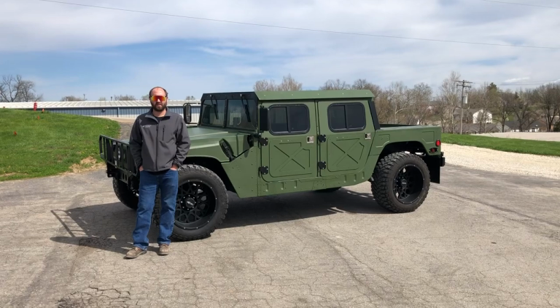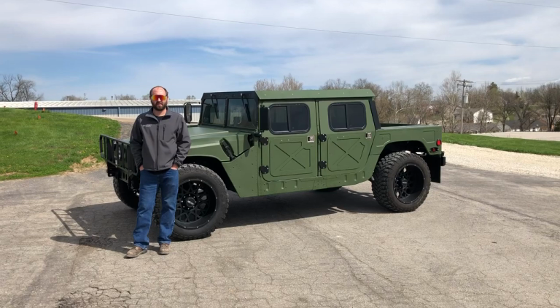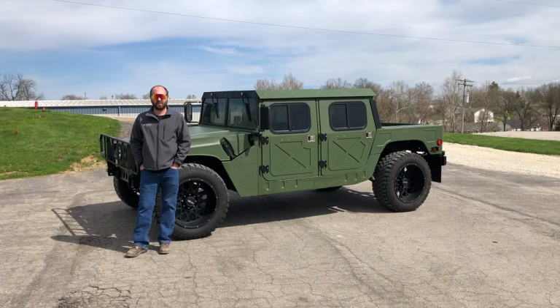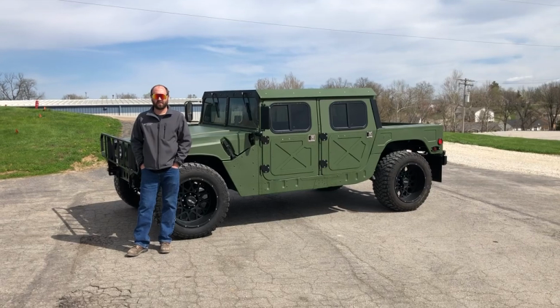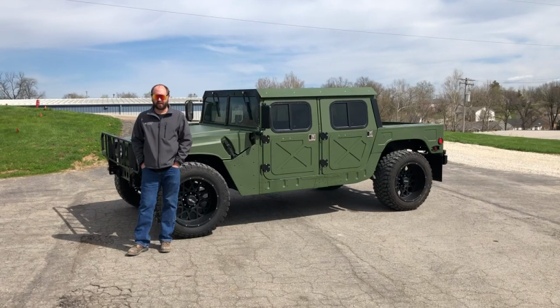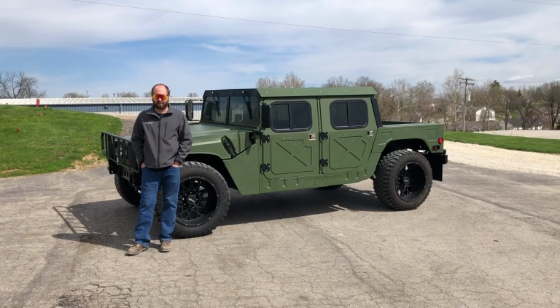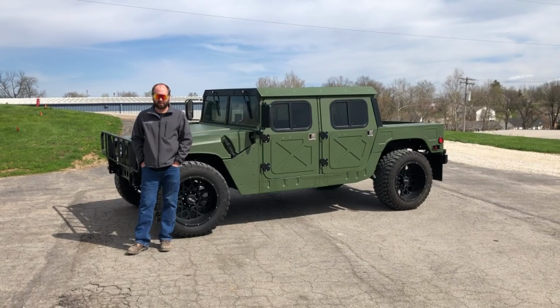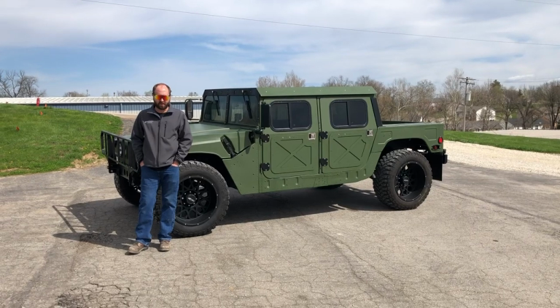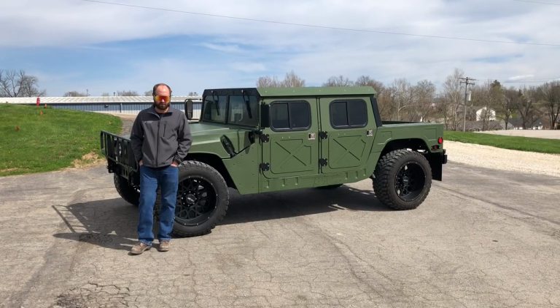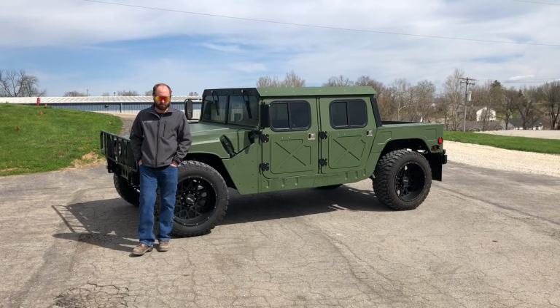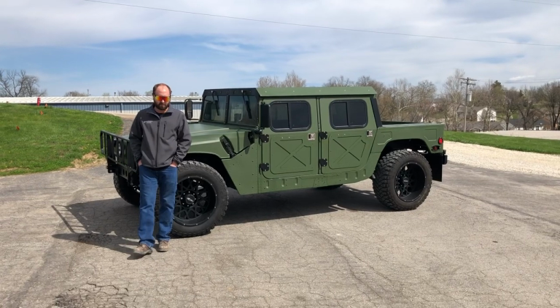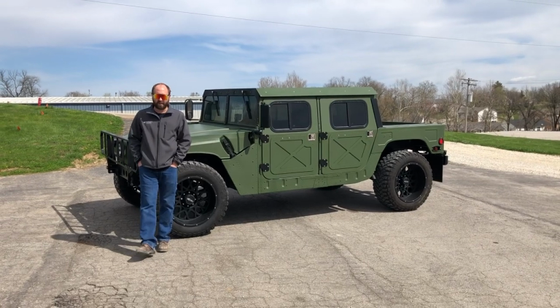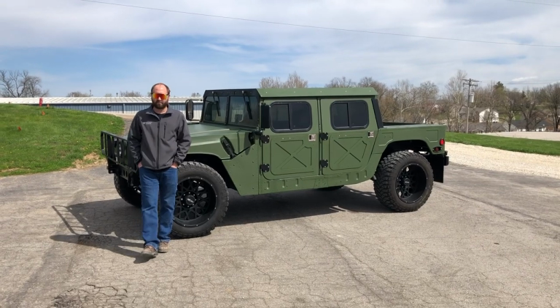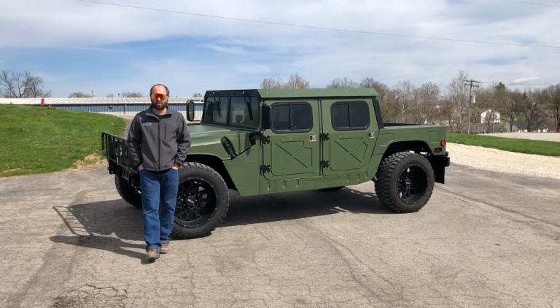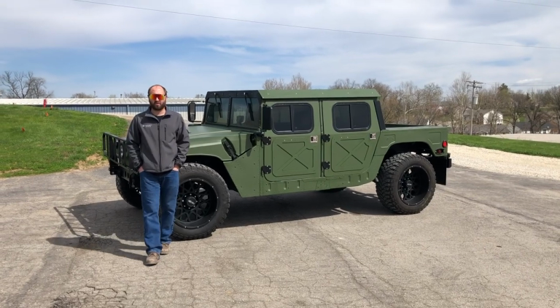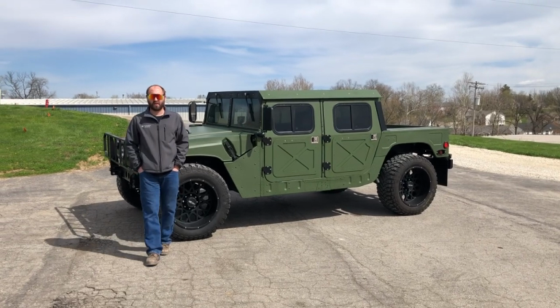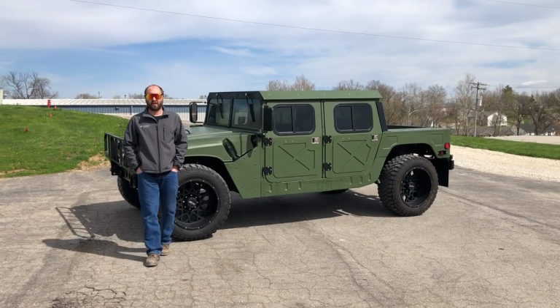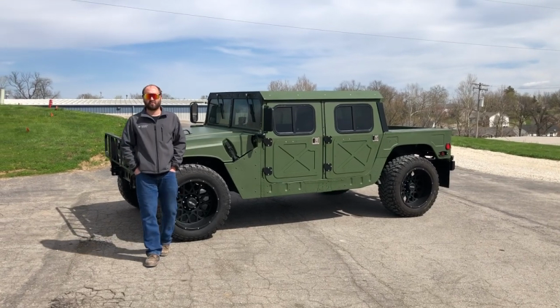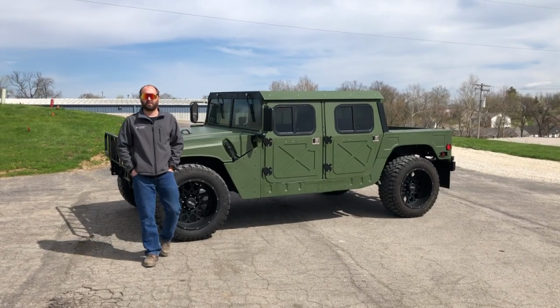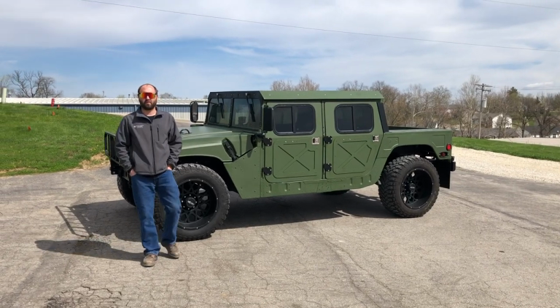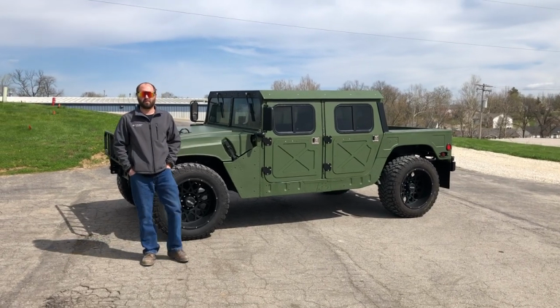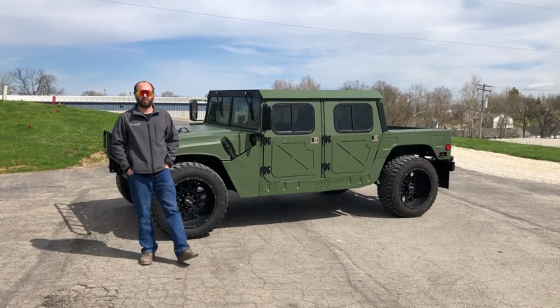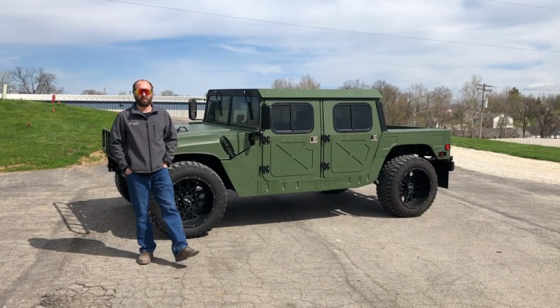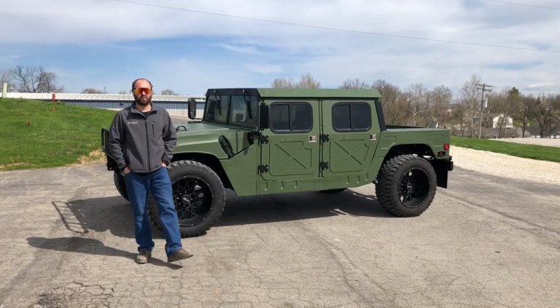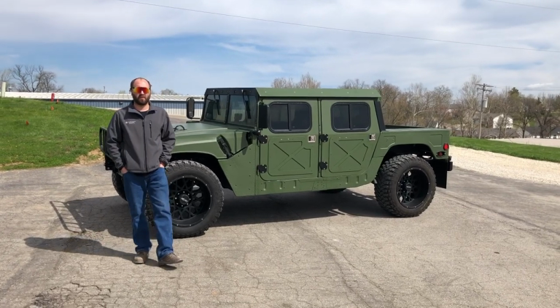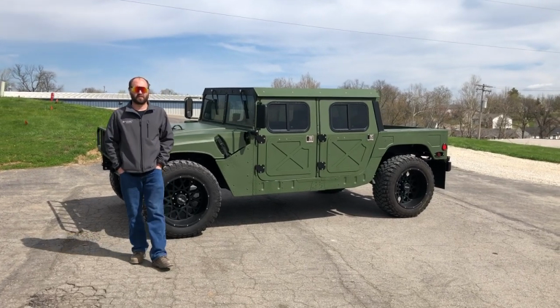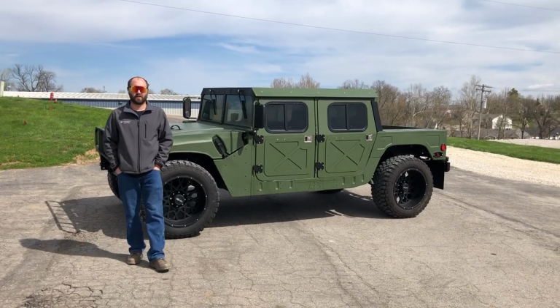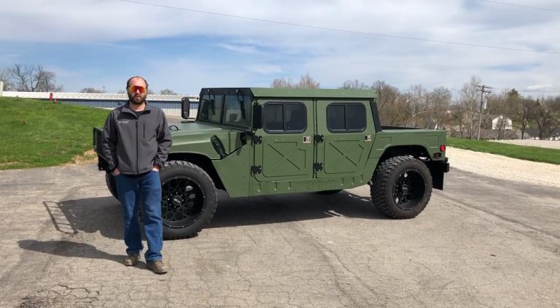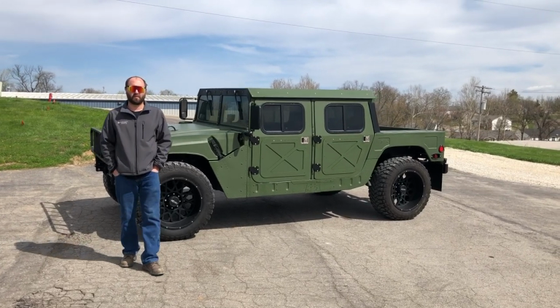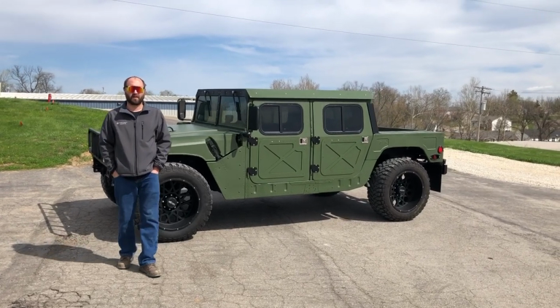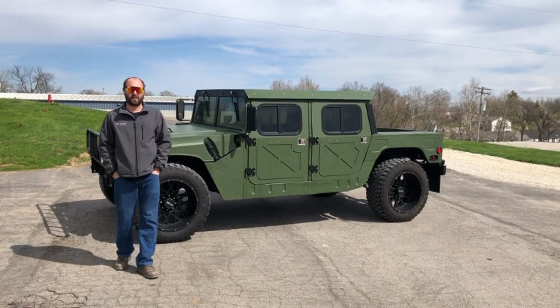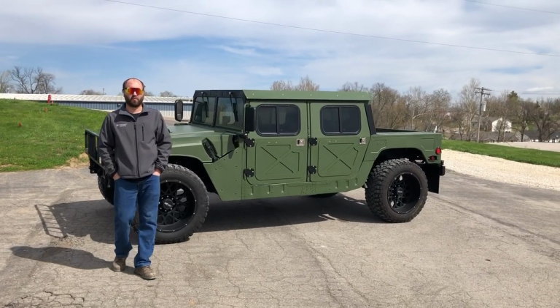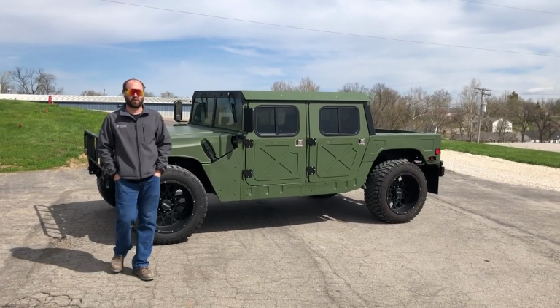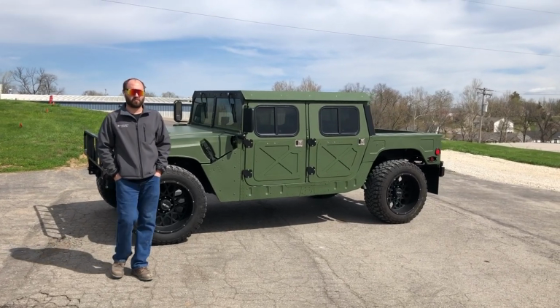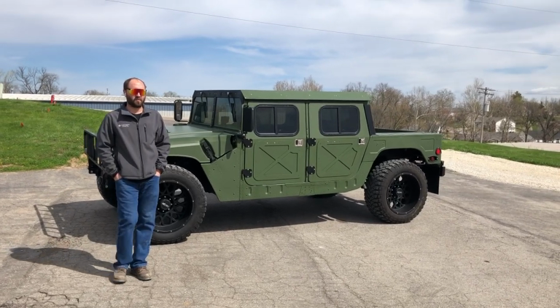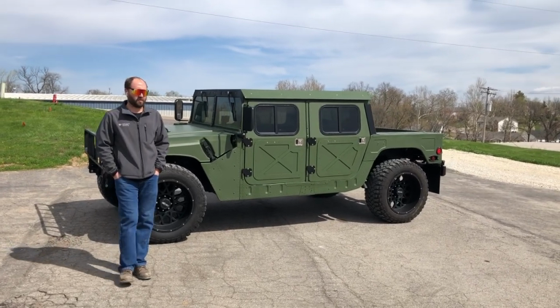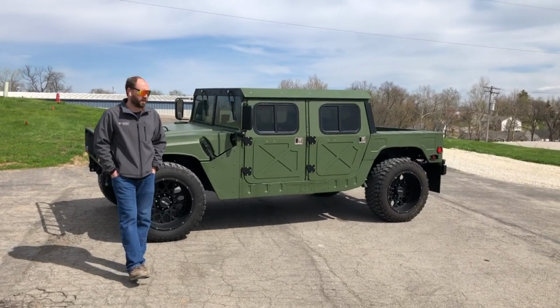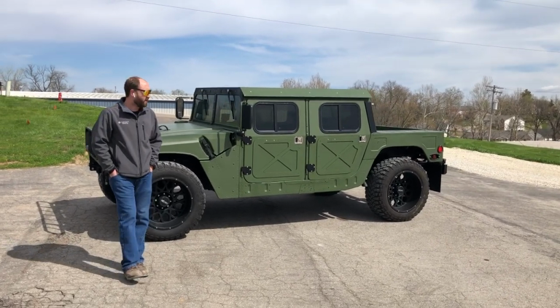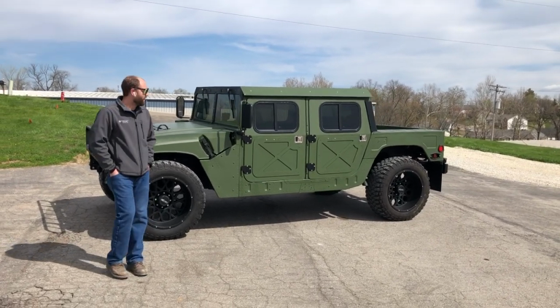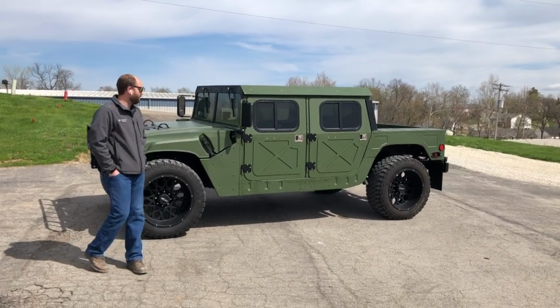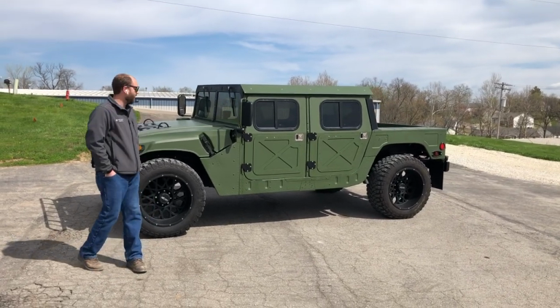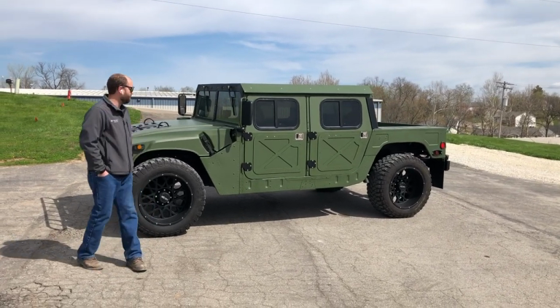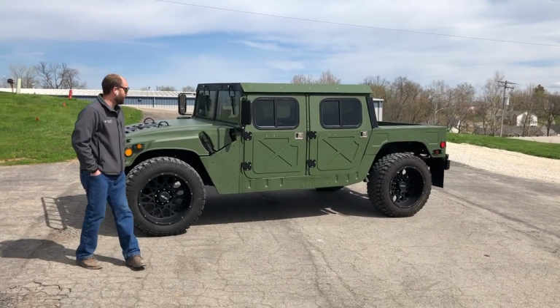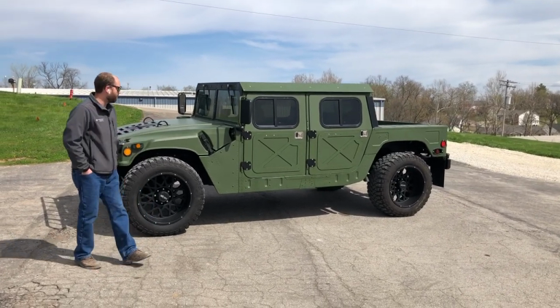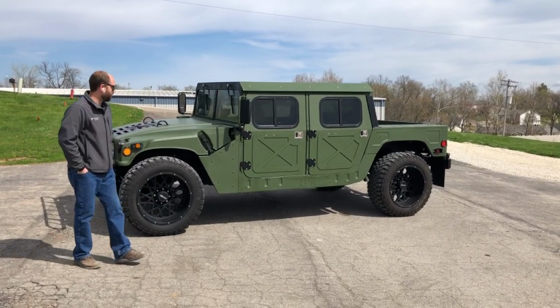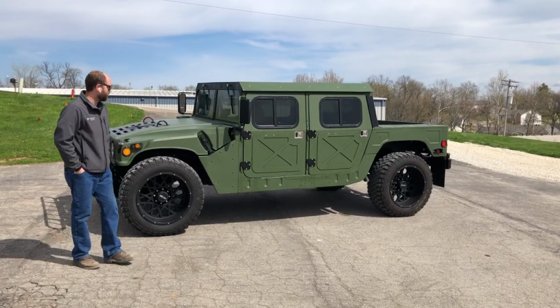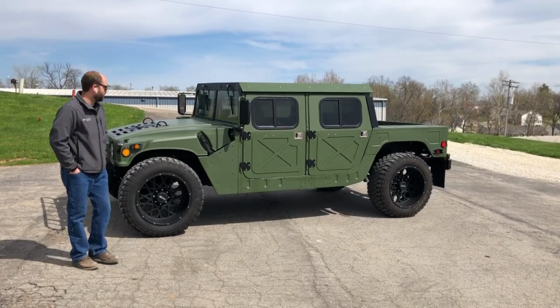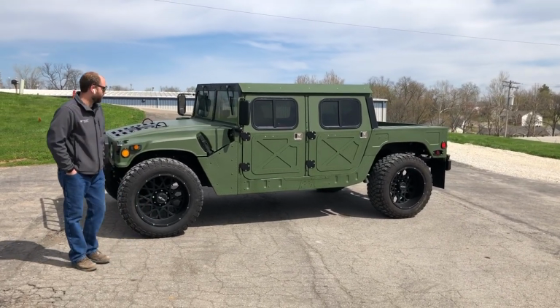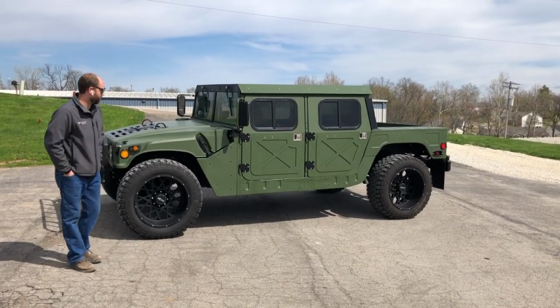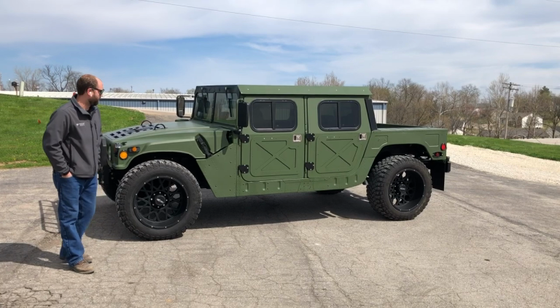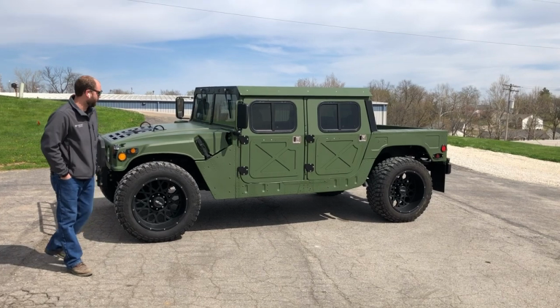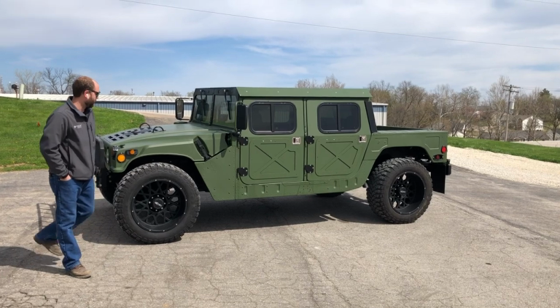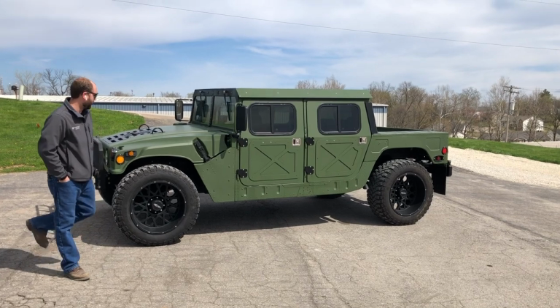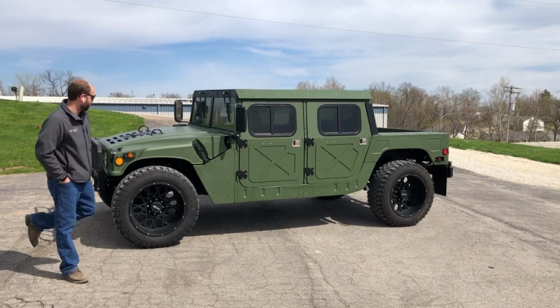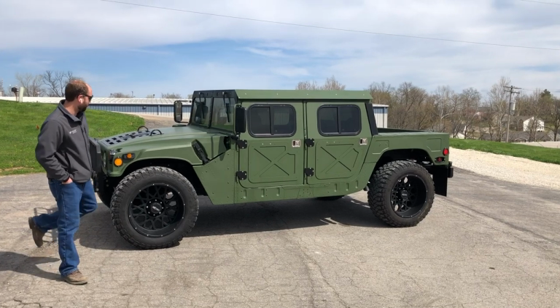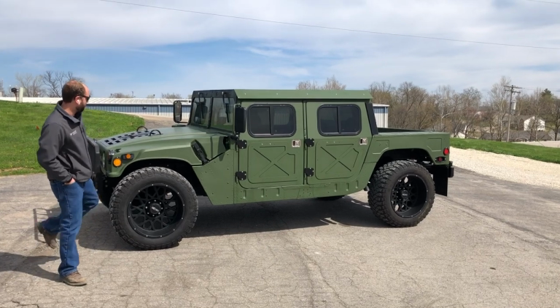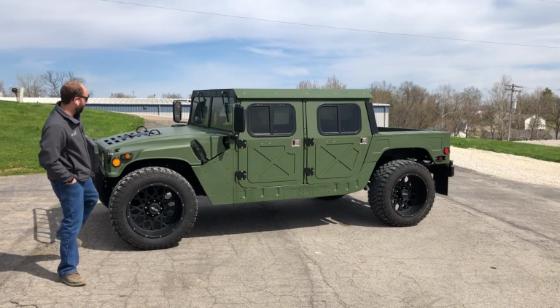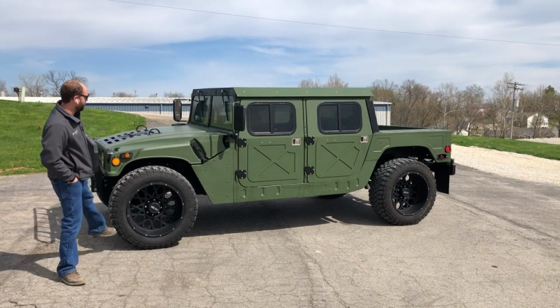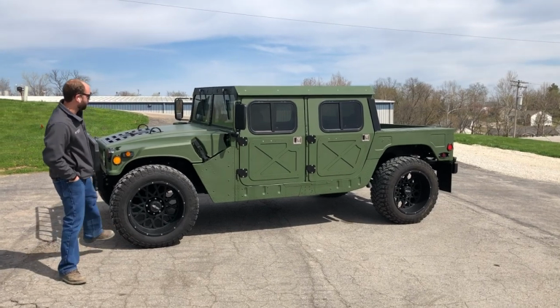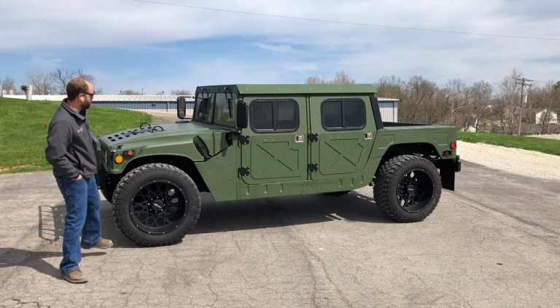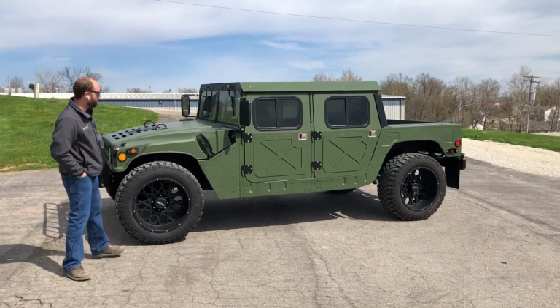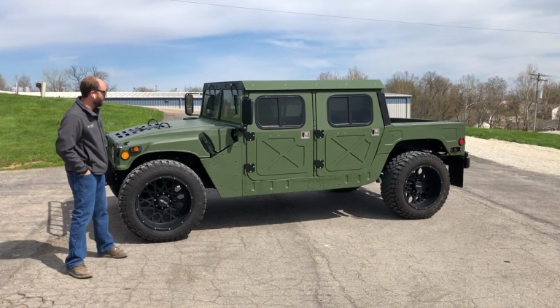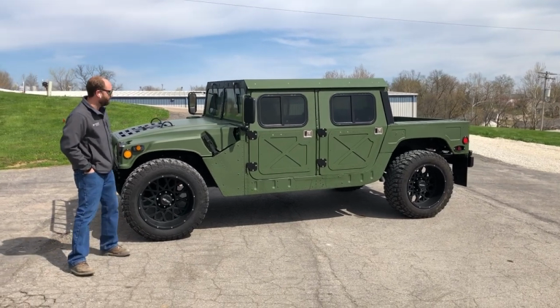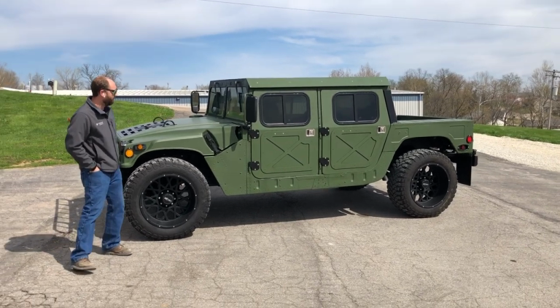Good afternoon, everyone. My name is Joe Thatcher. I'm with Midwest Military Equipment out of Washington, Missouri. Behind me here is our good customer out in California, Renne's new Humvee.